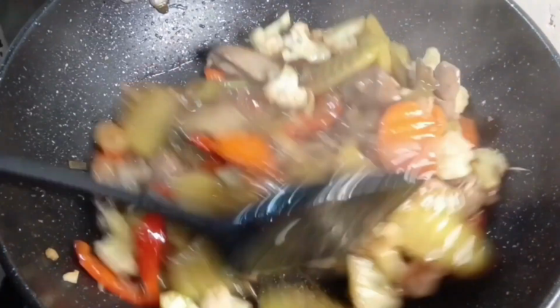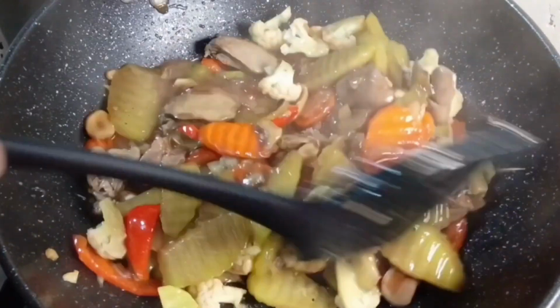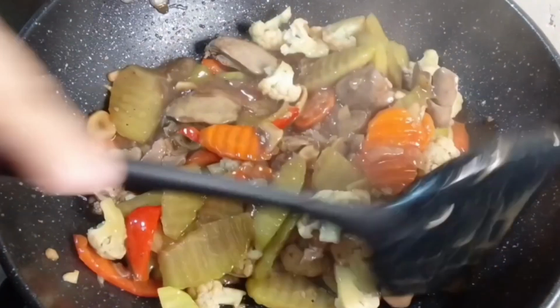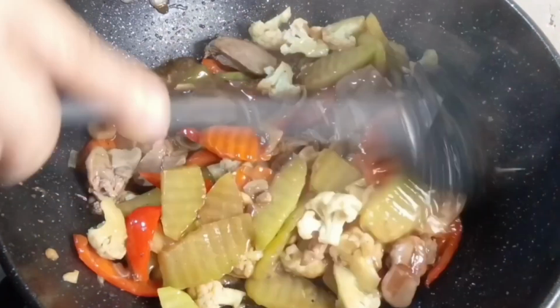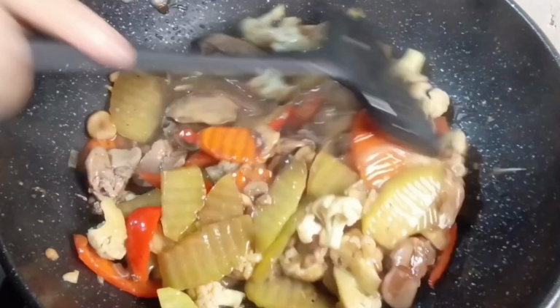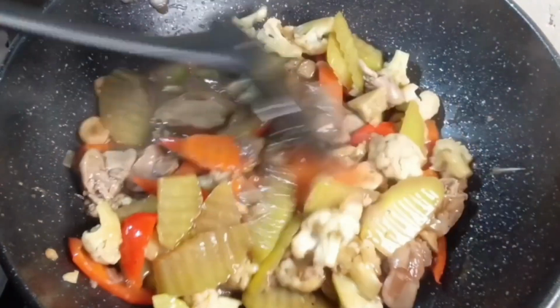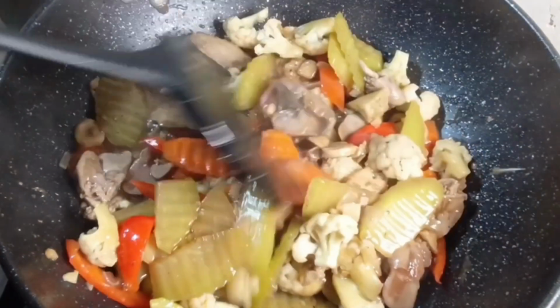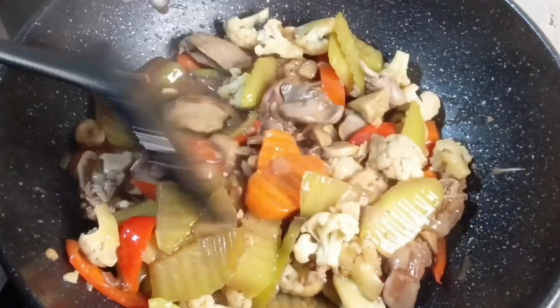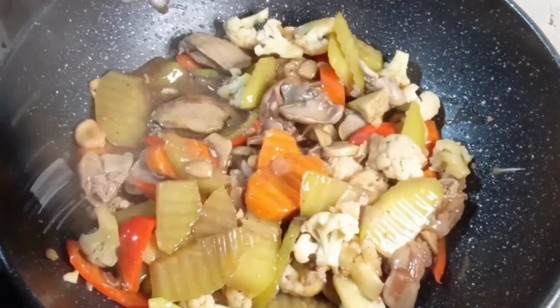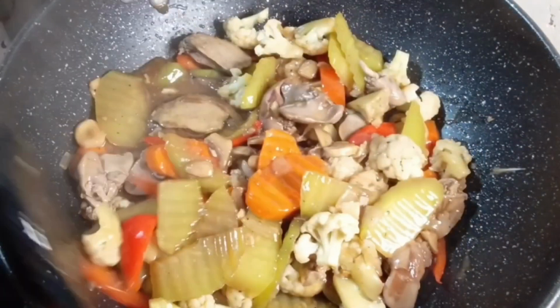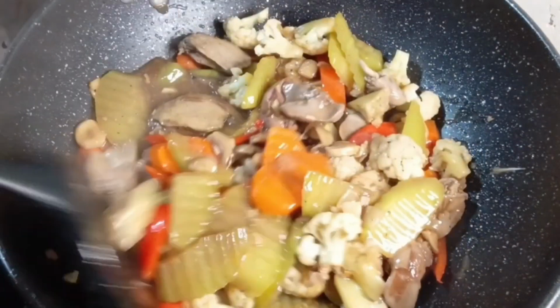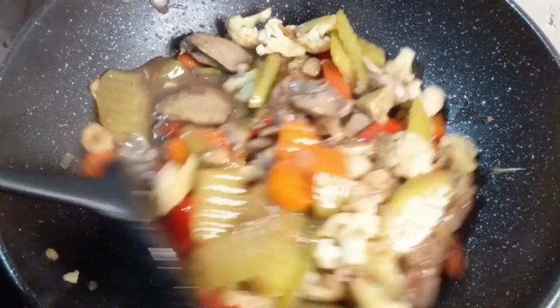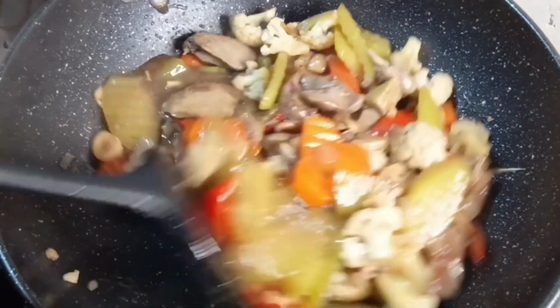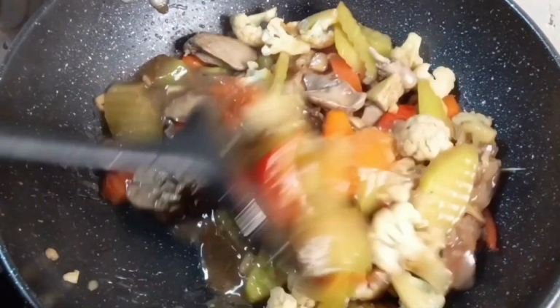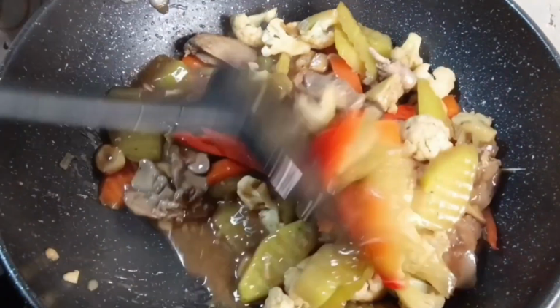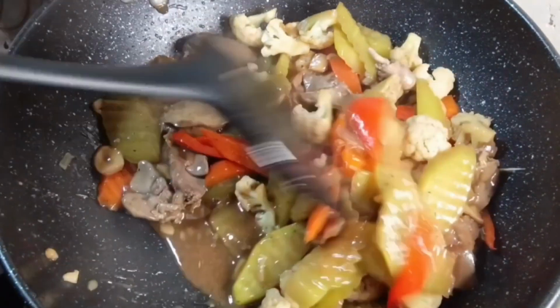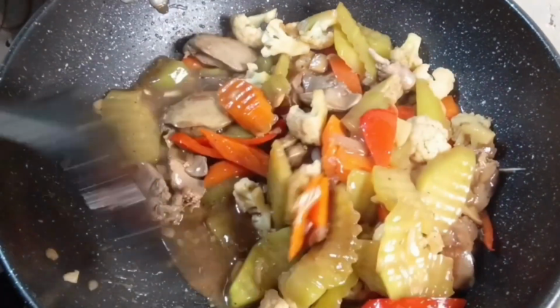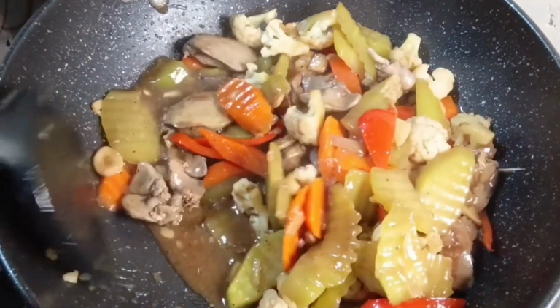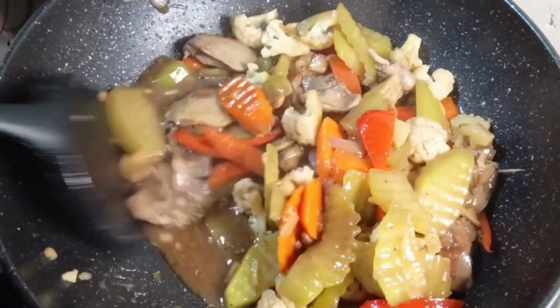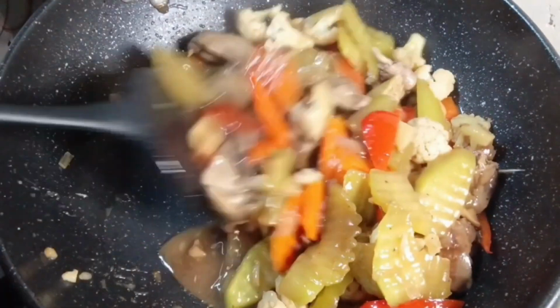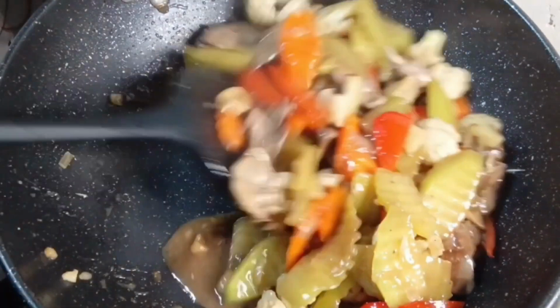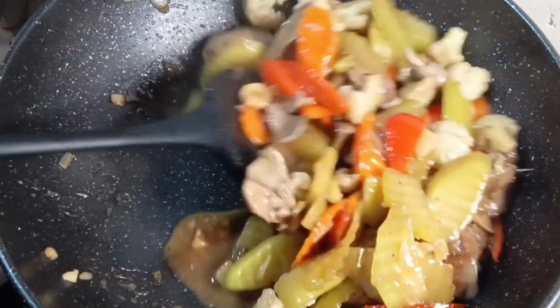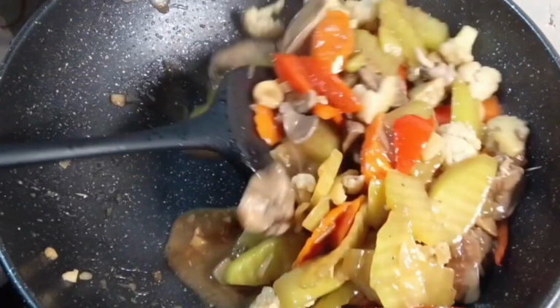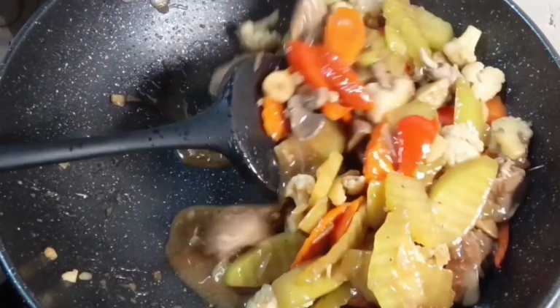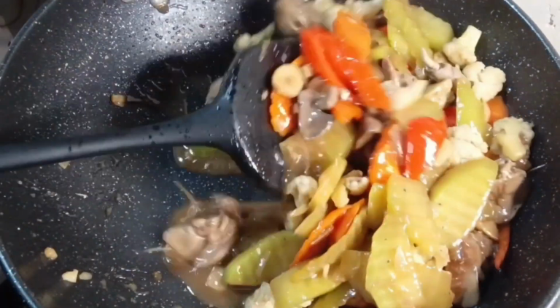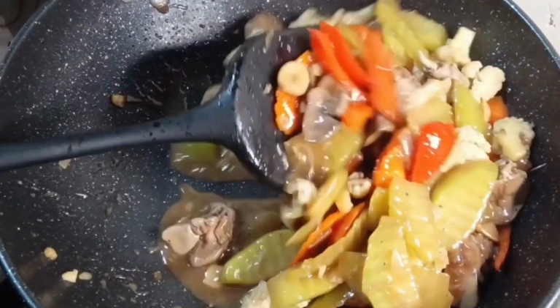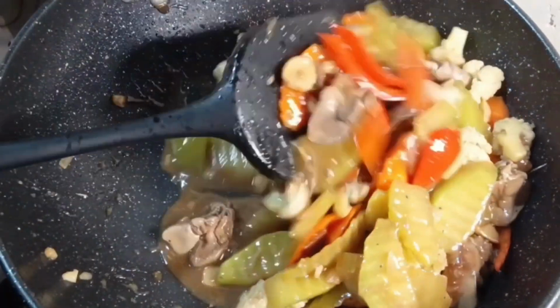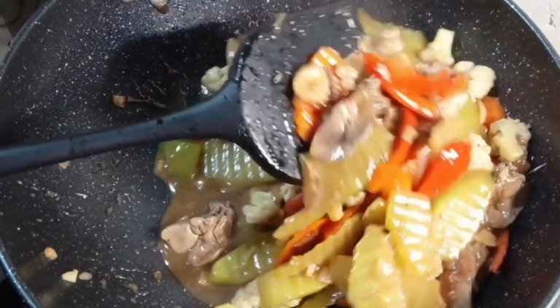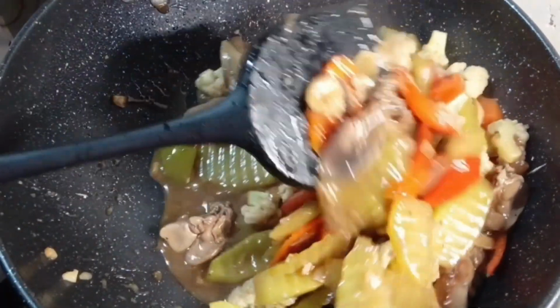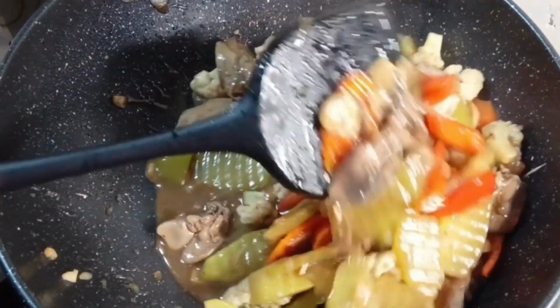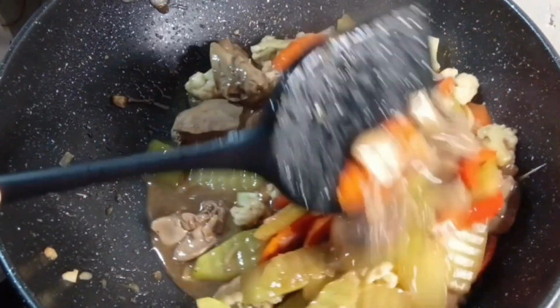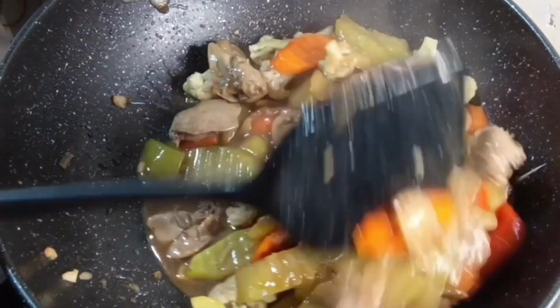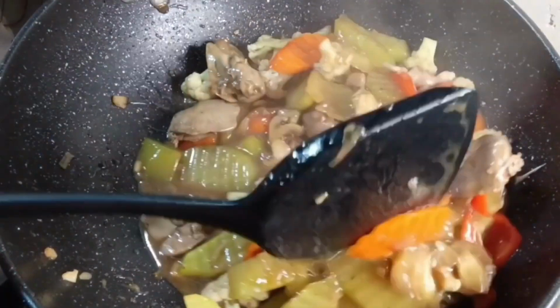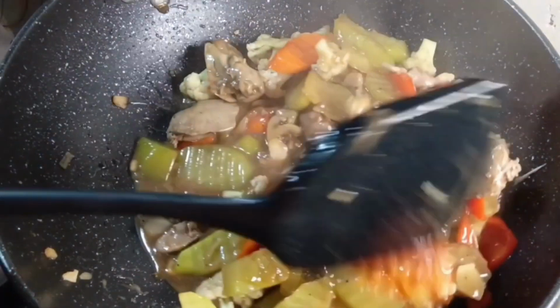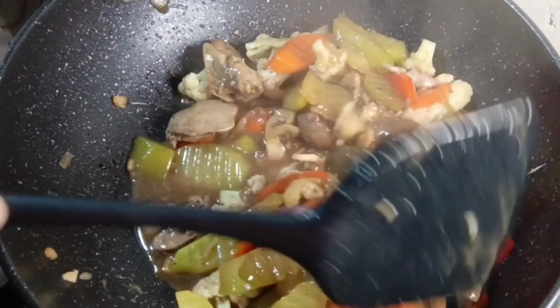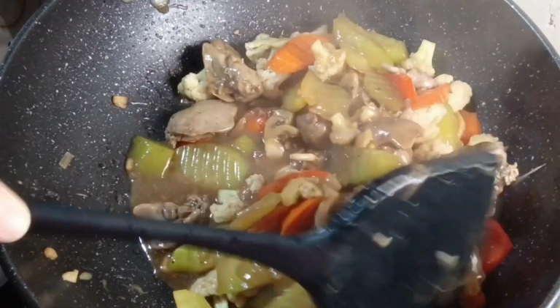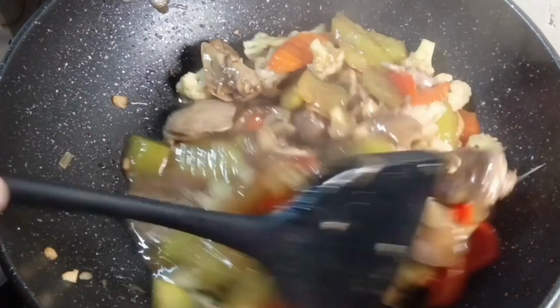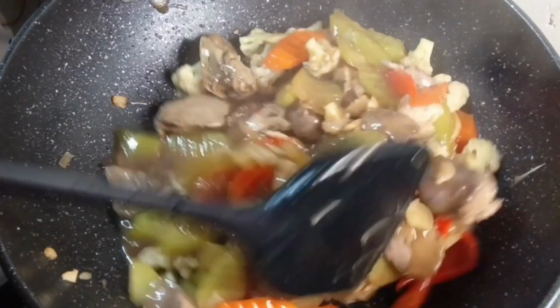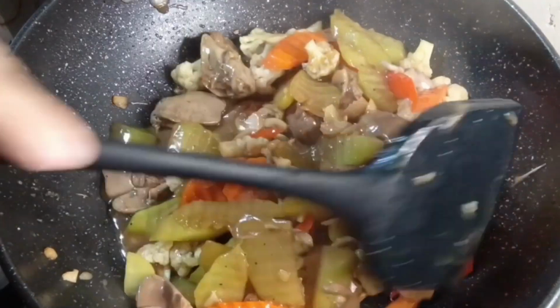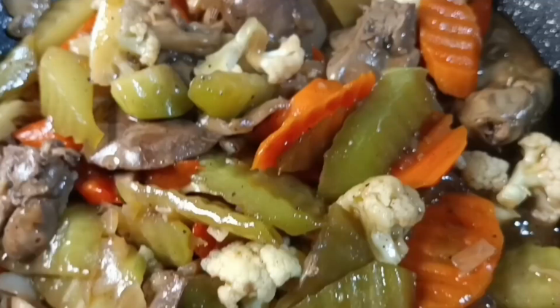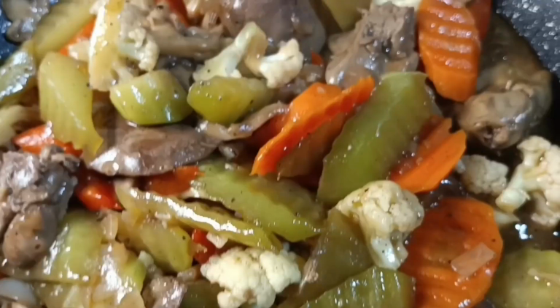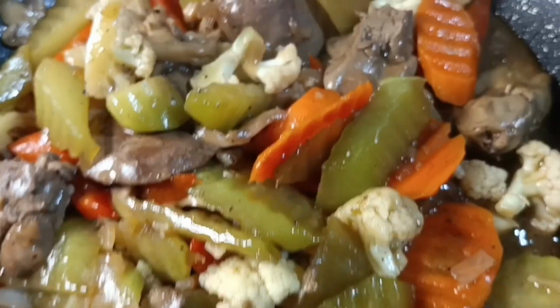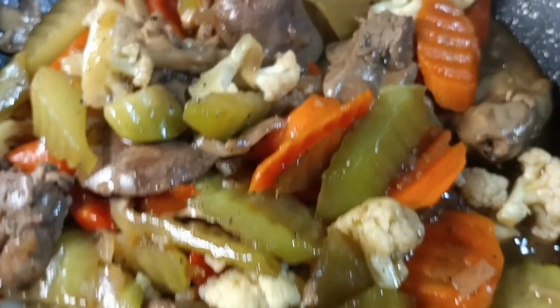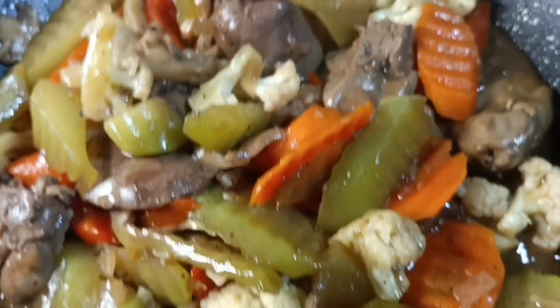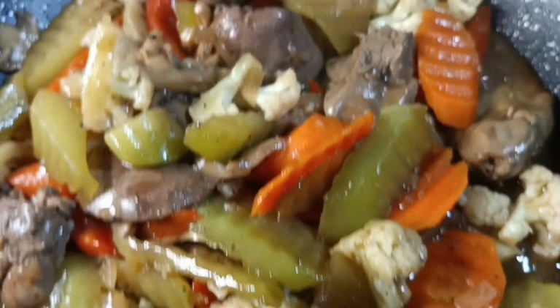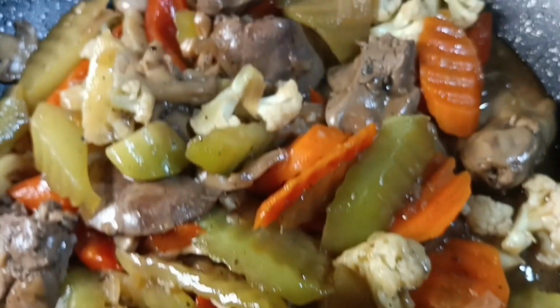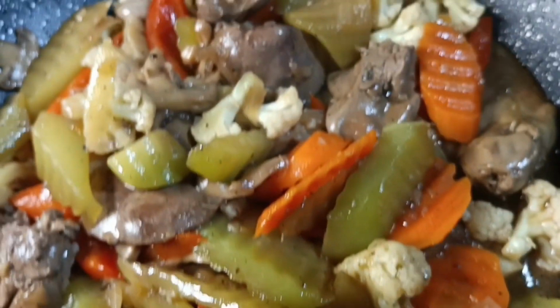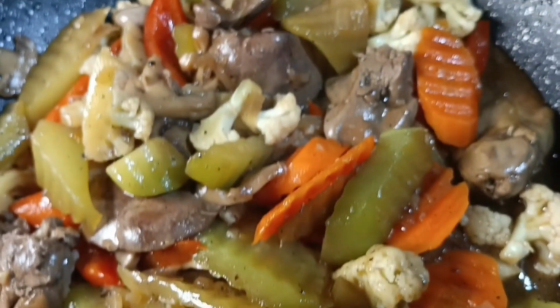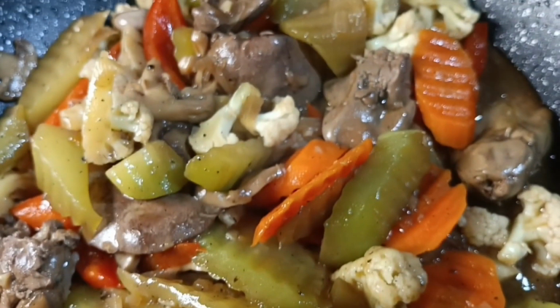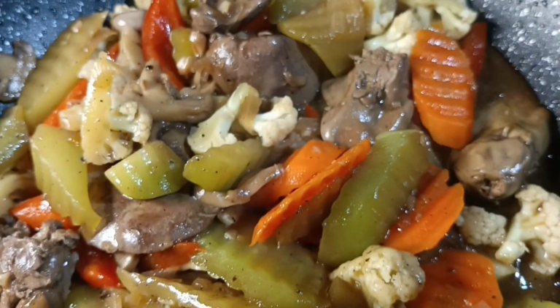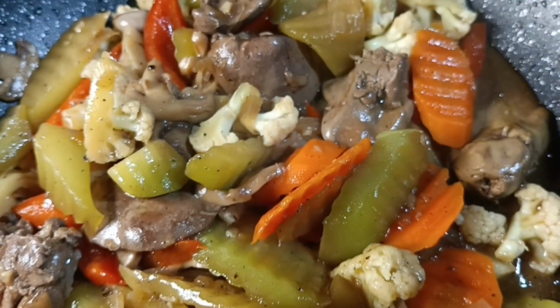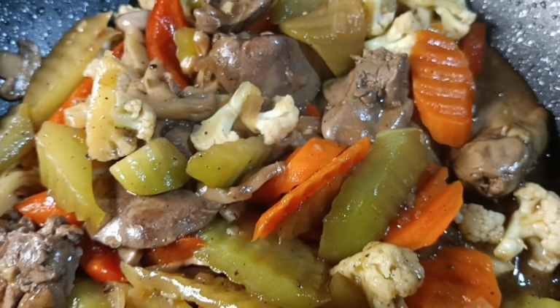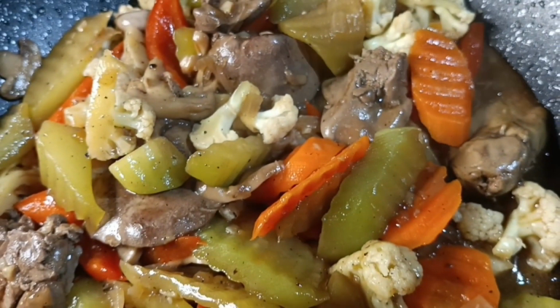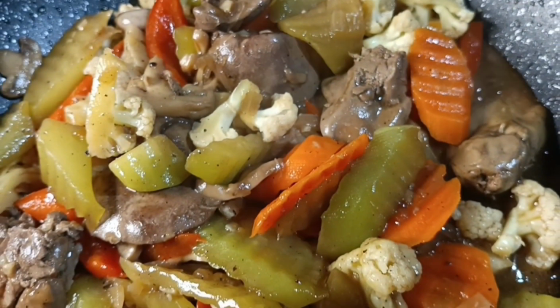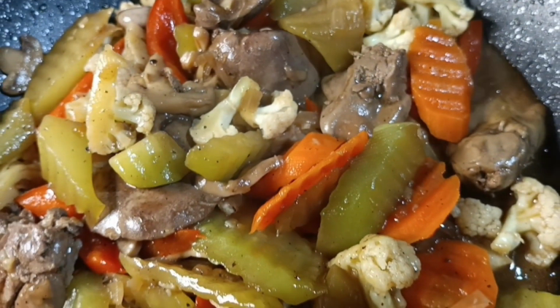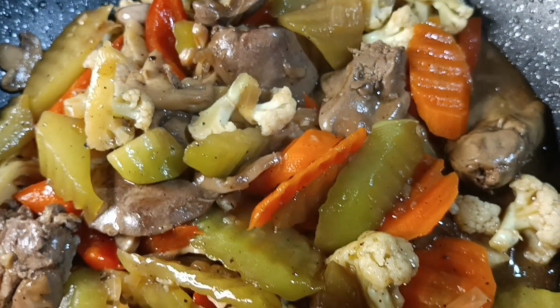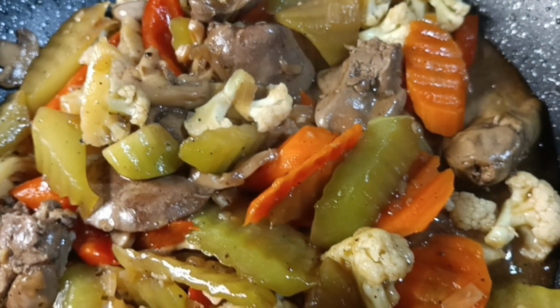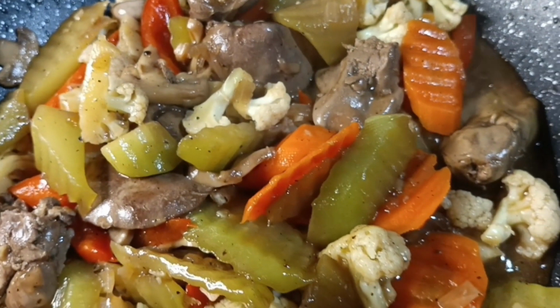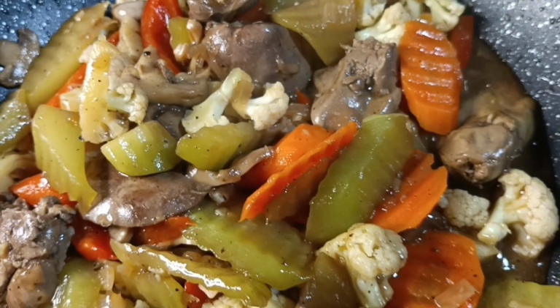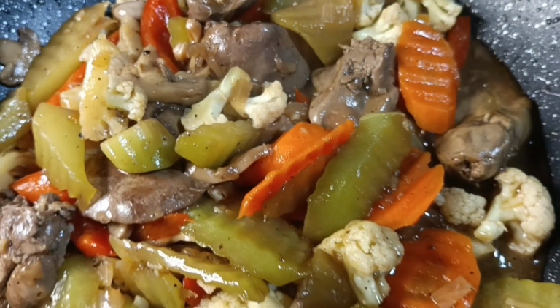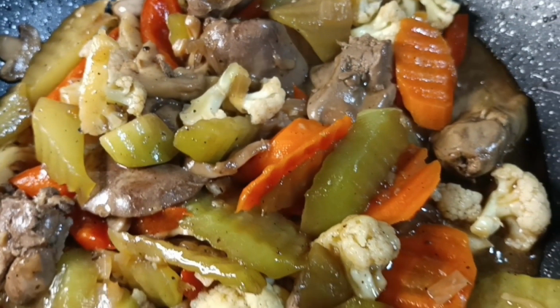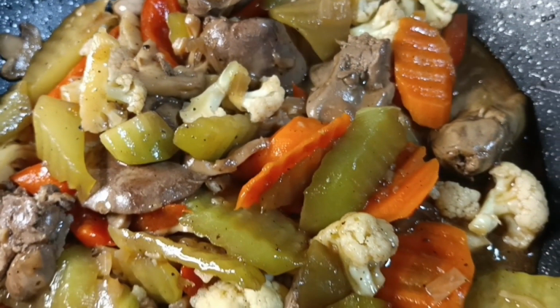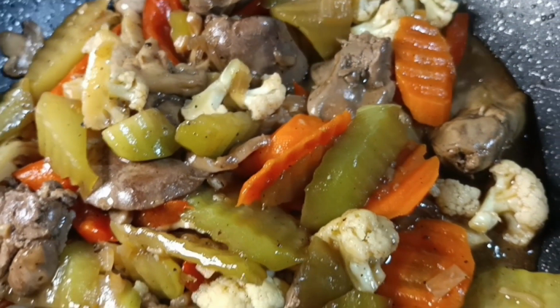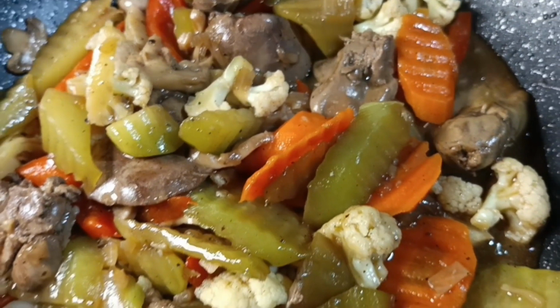Our simple chop suey is ready. Try this recipe!